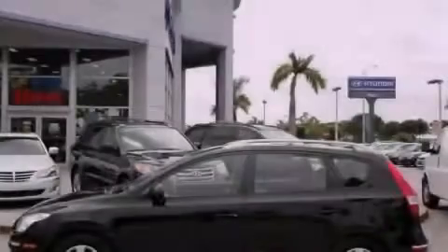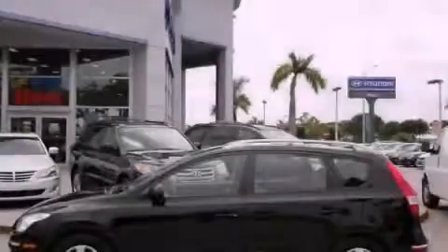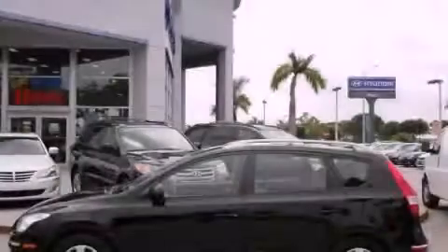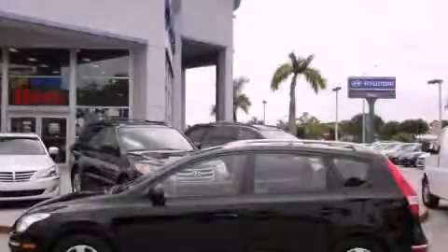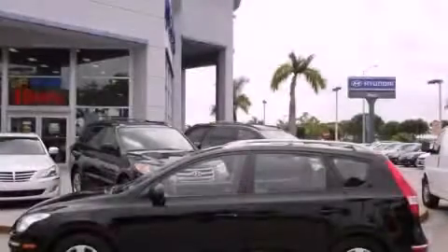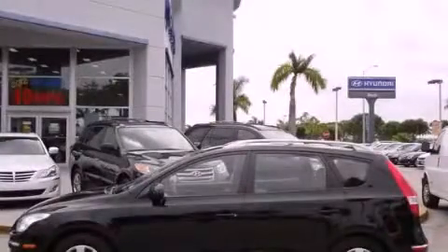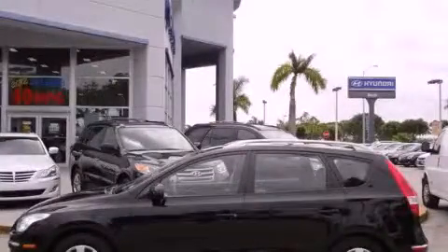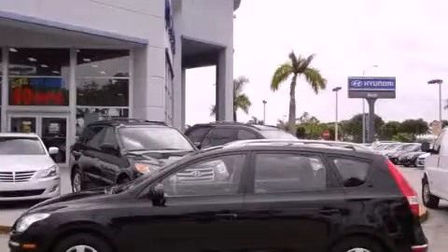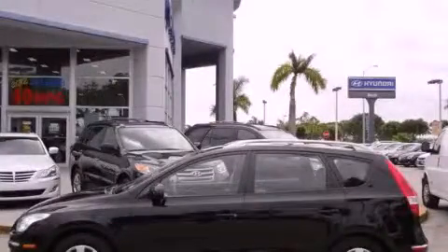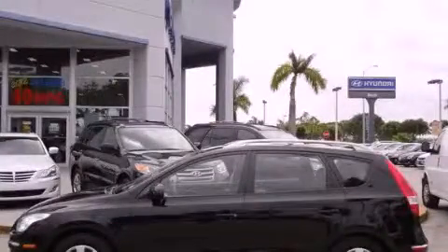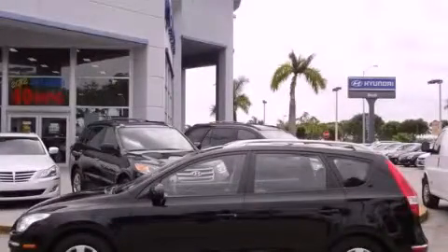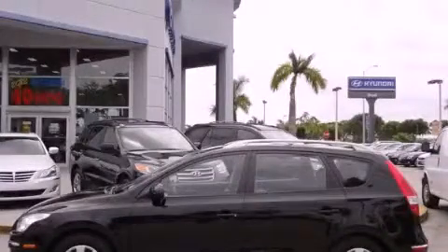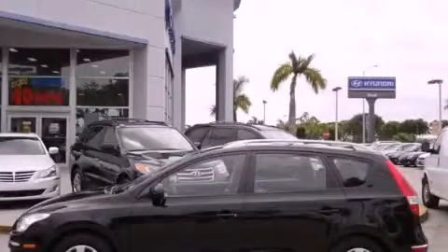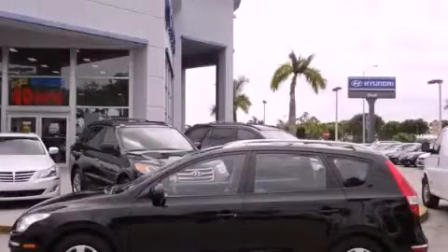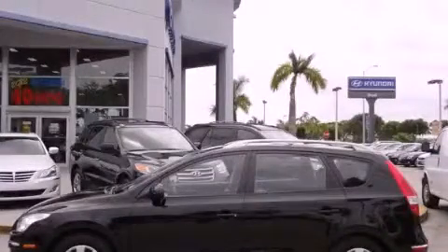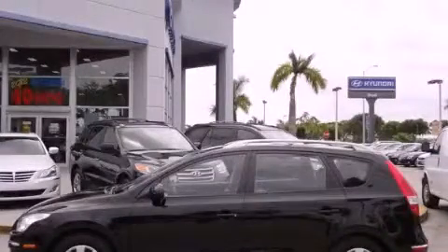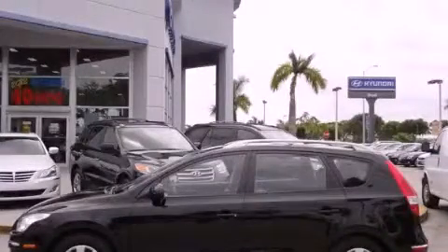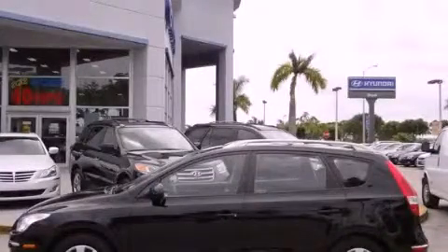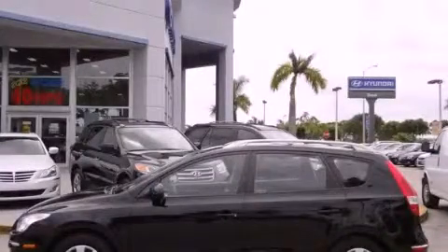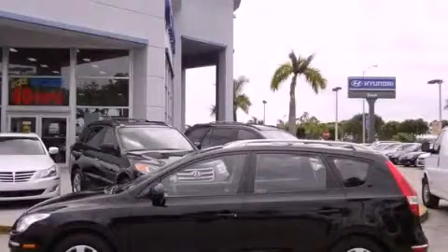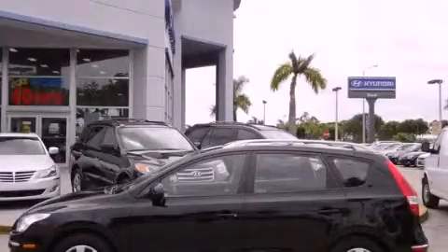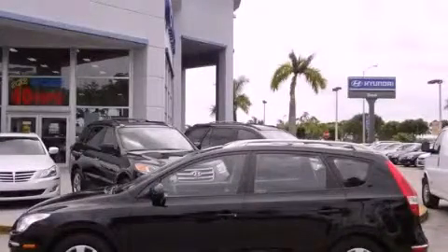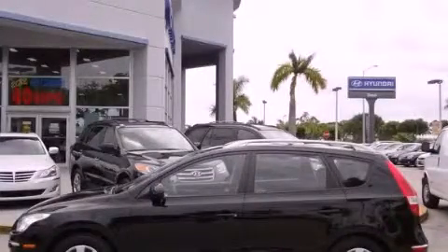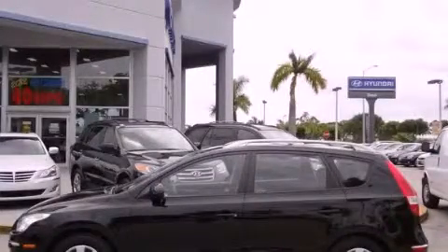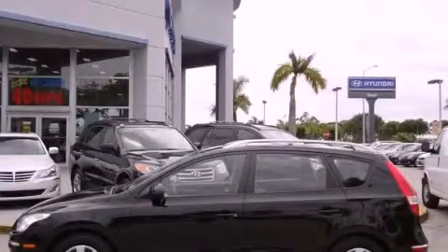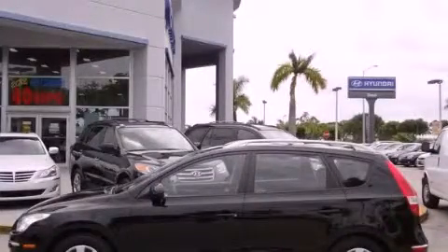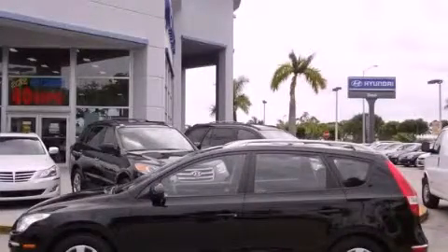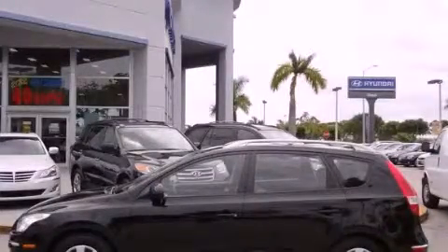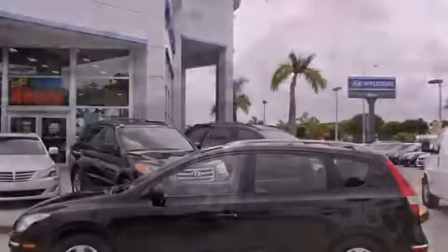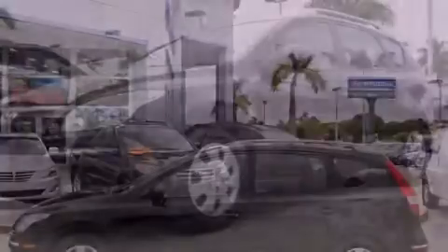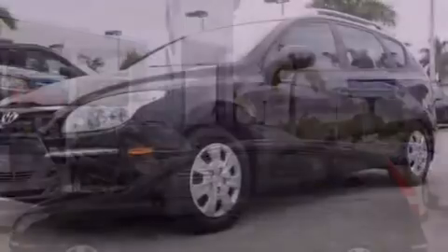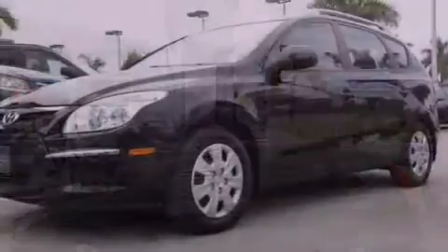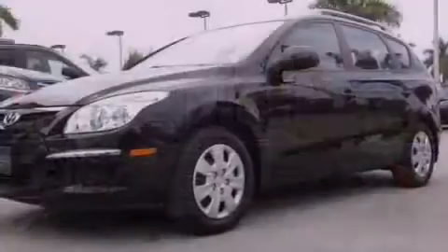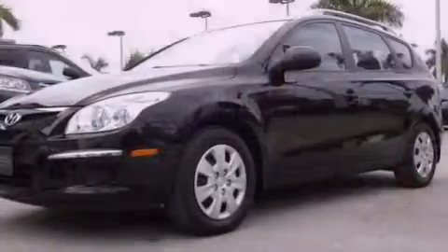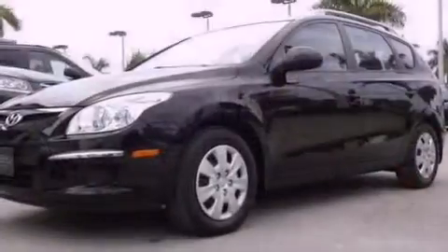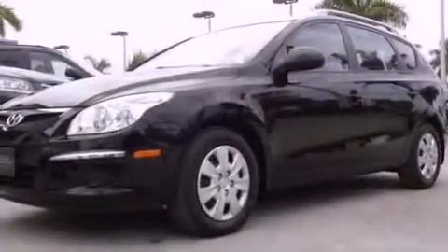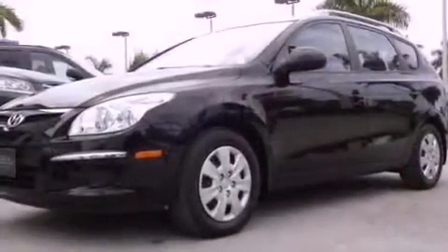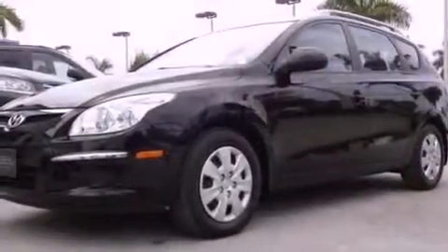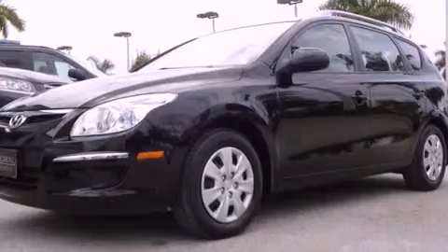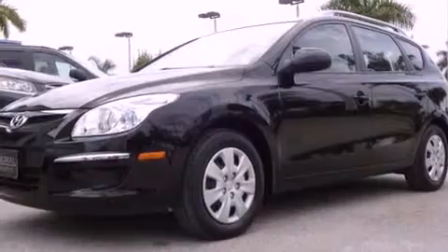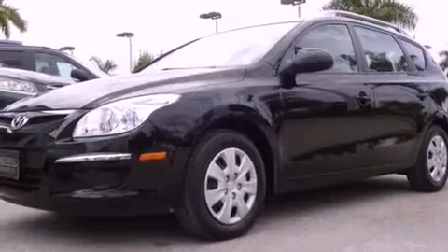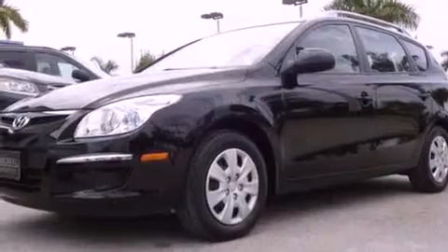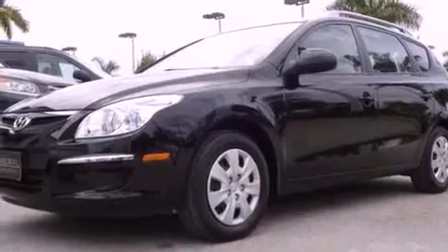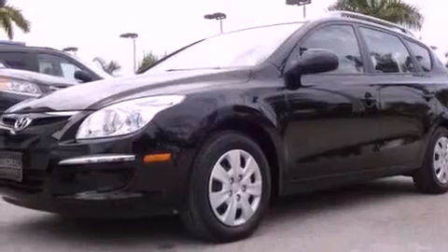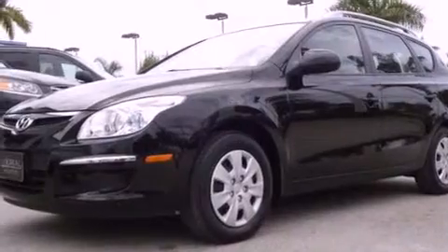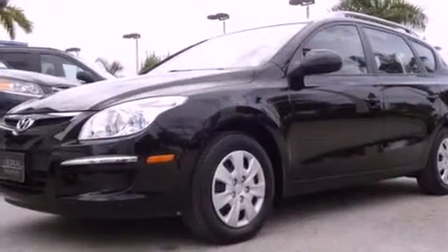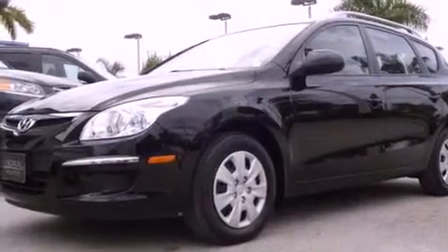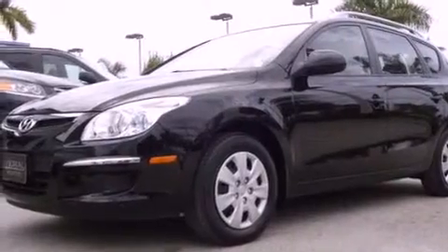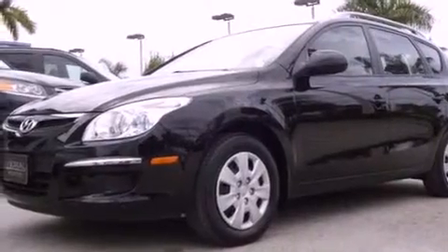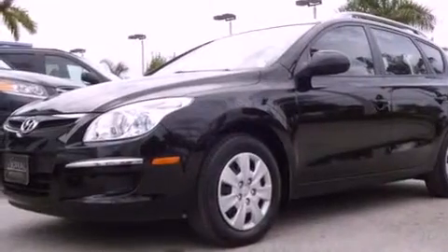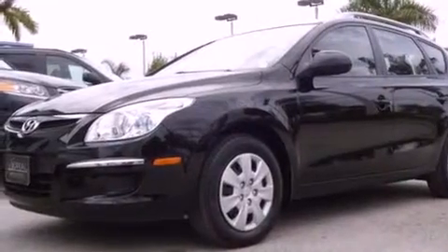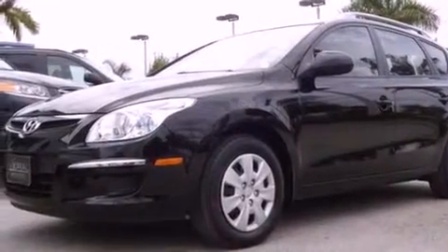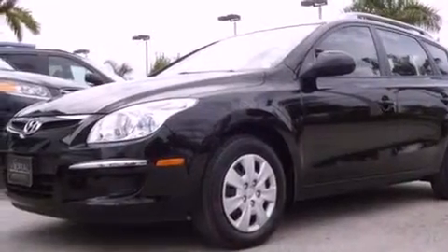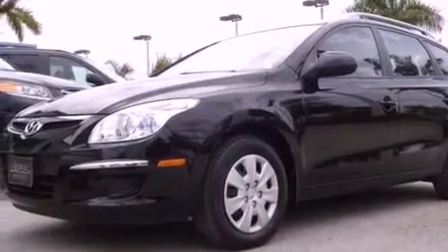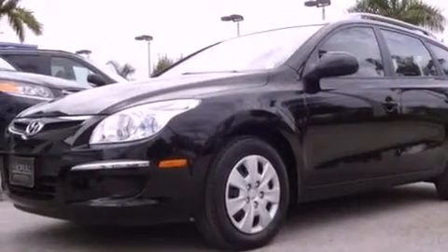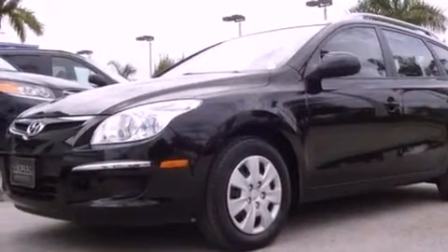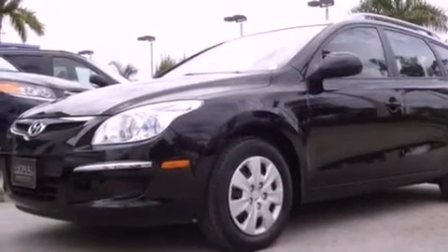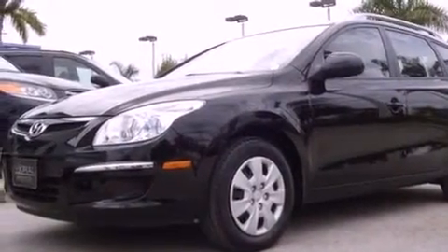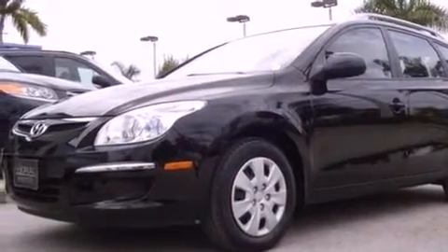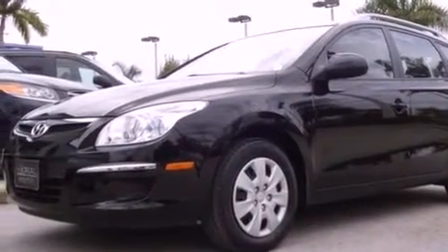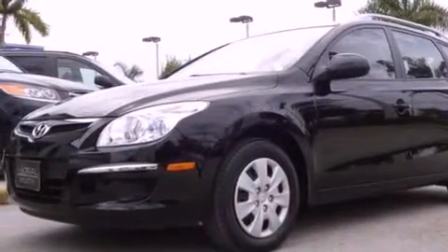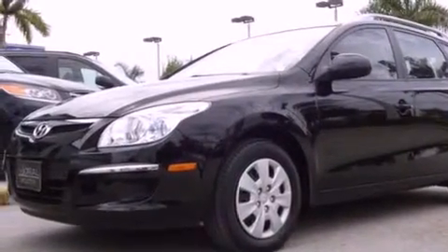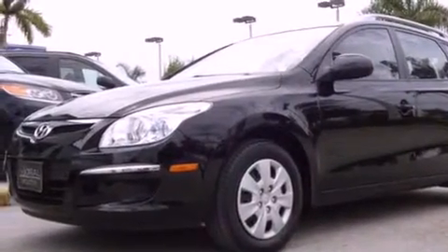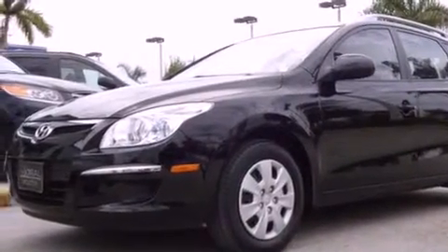This is a certified pre-owned 2011 Hyundai Elantra. It has a four-cylinder engine and an automatic transmission.